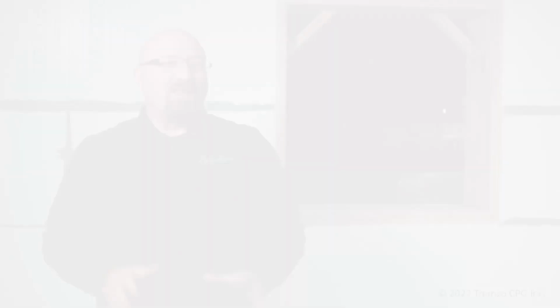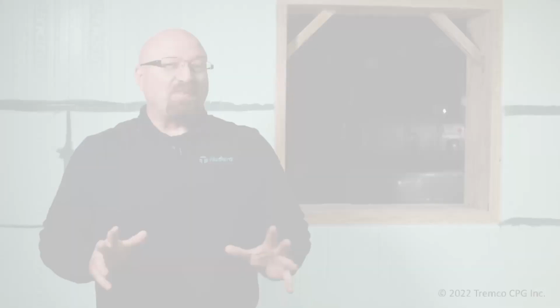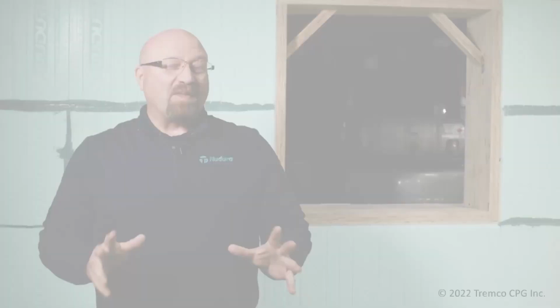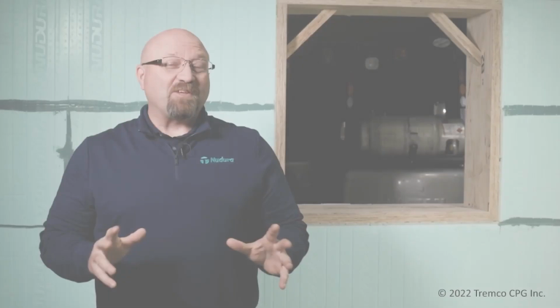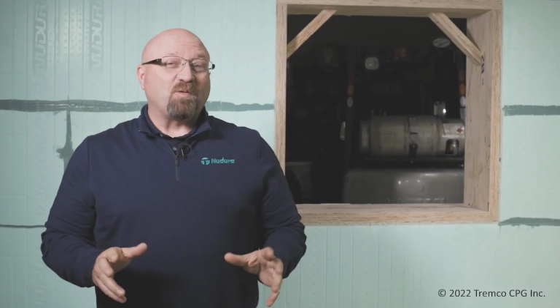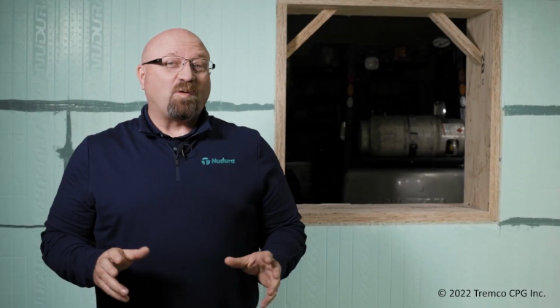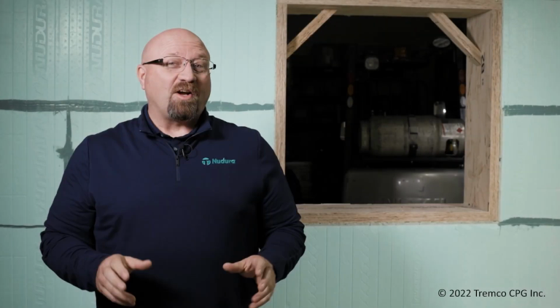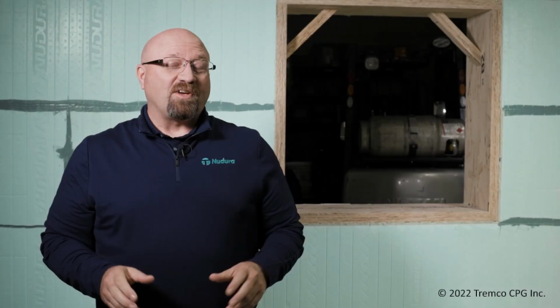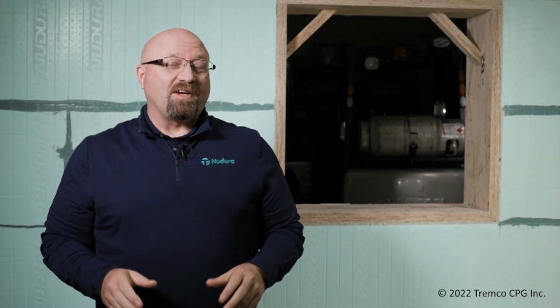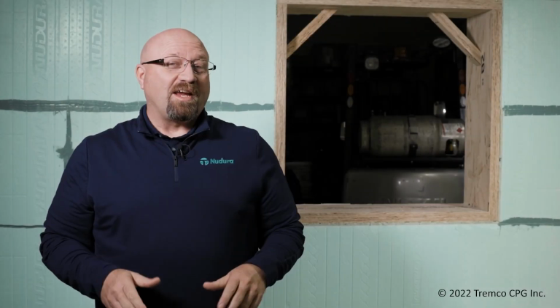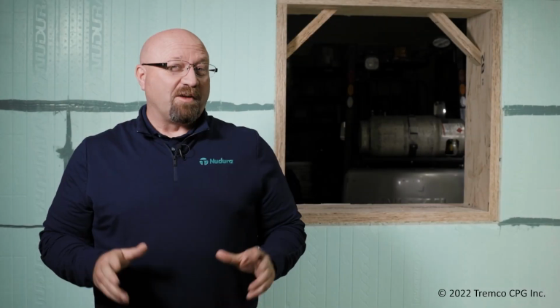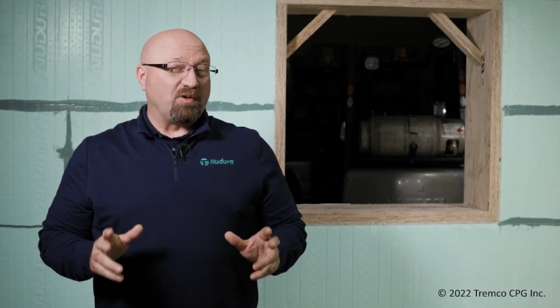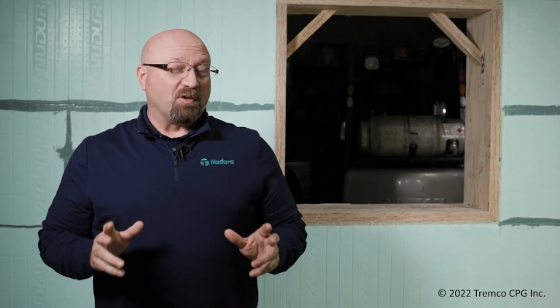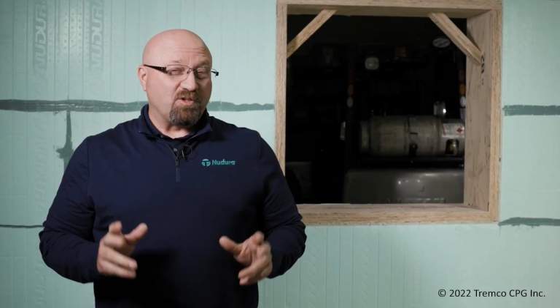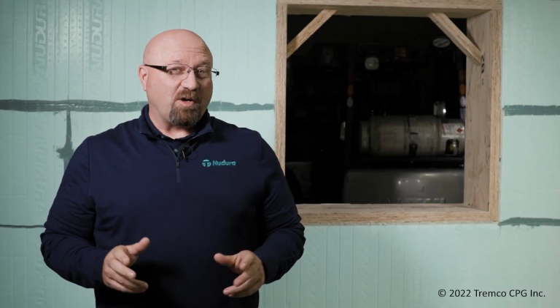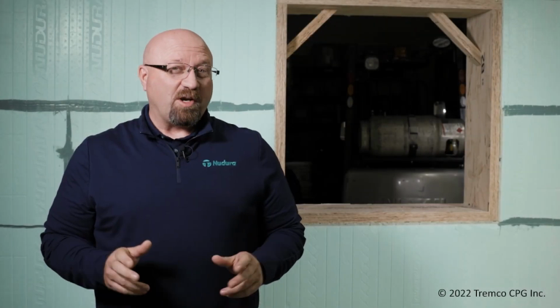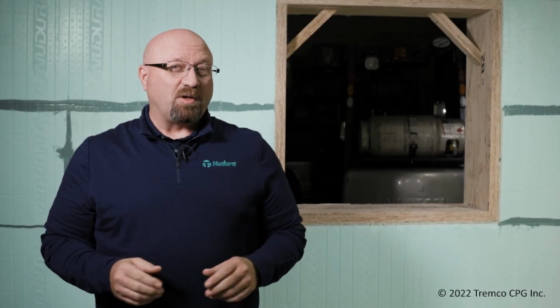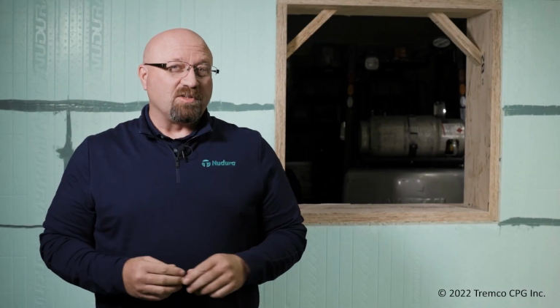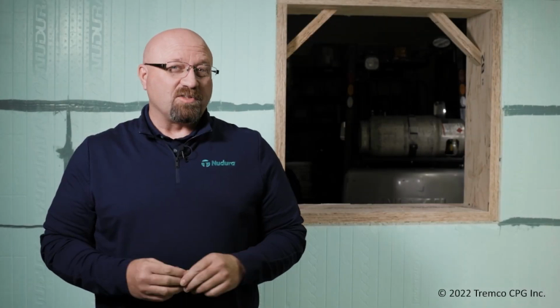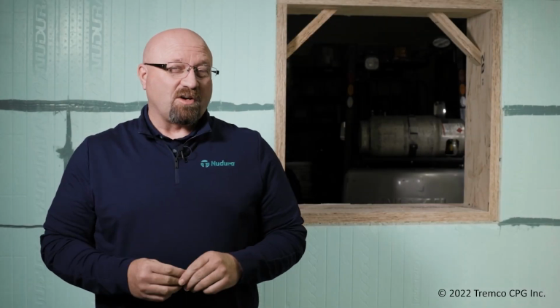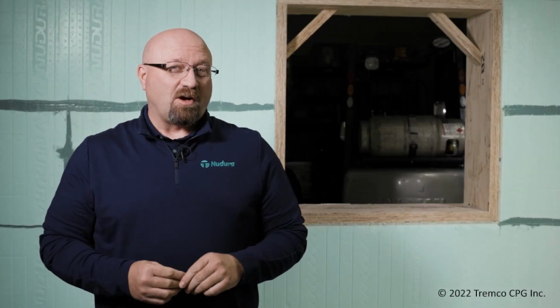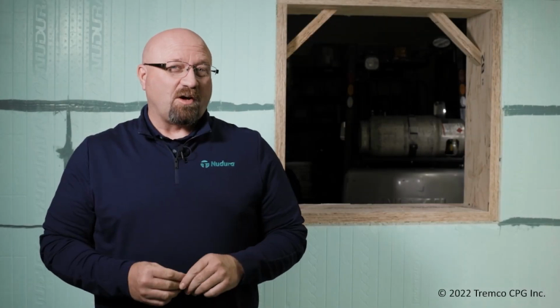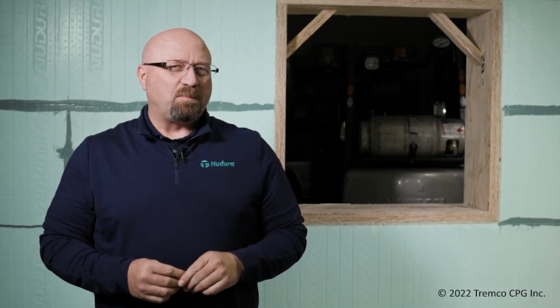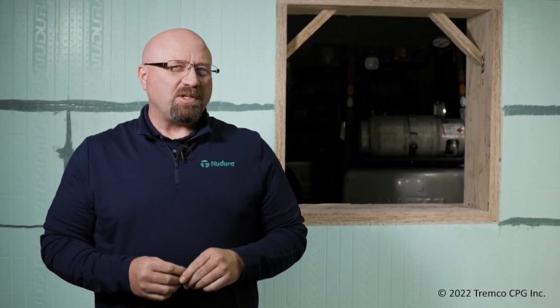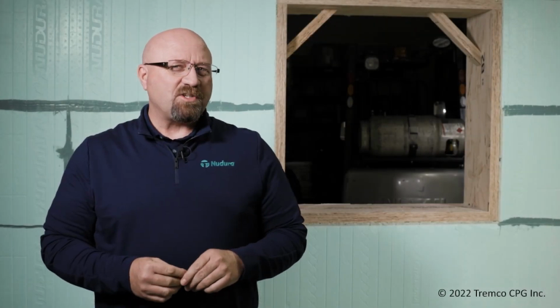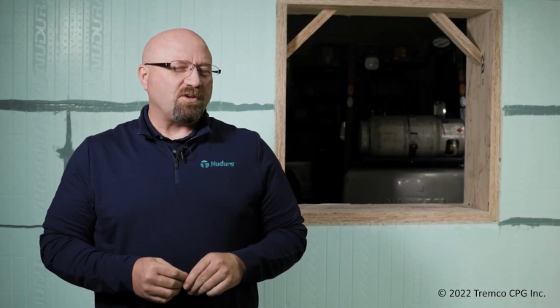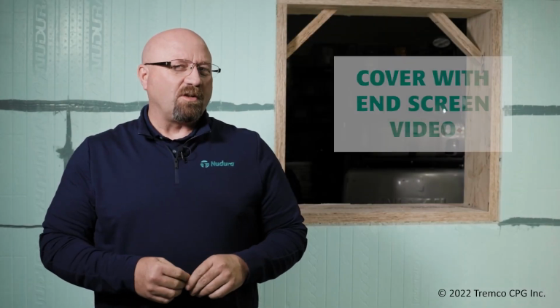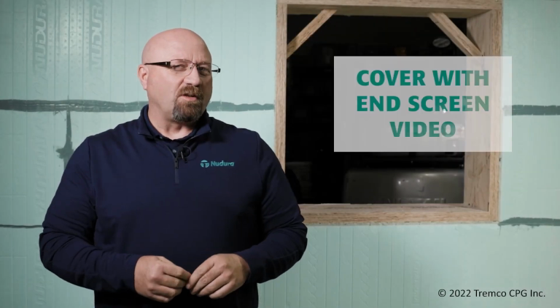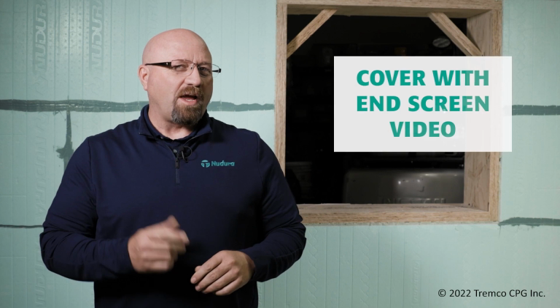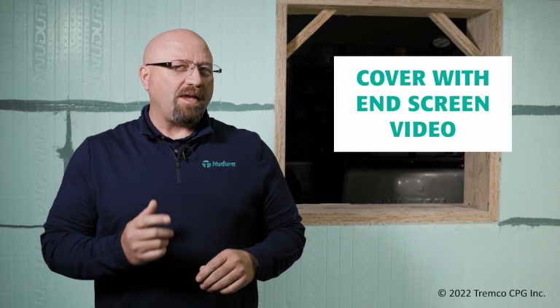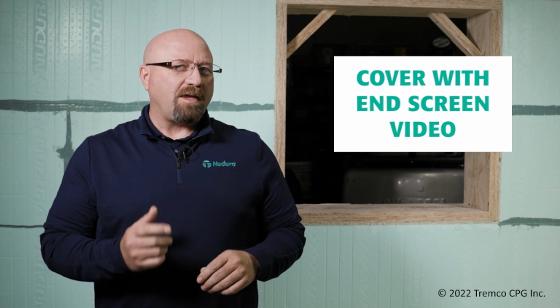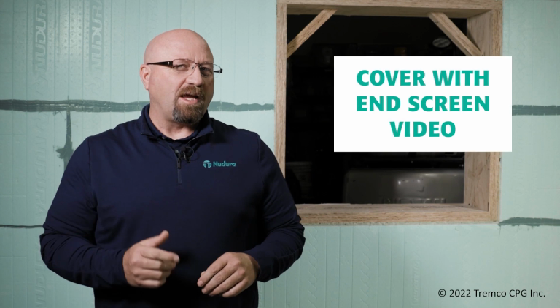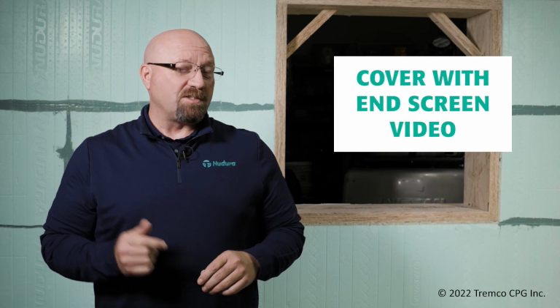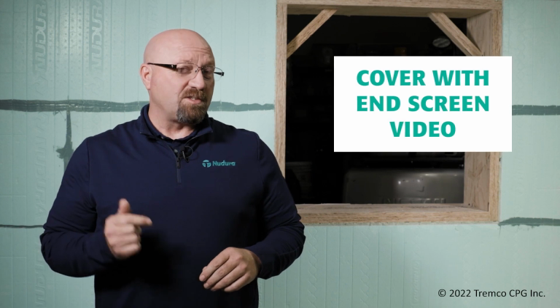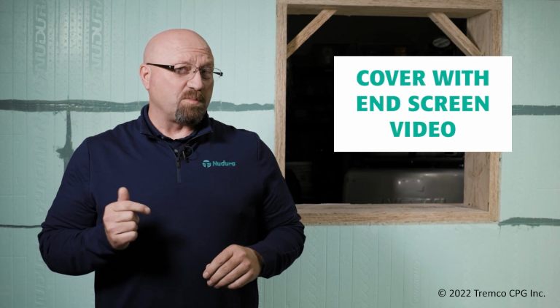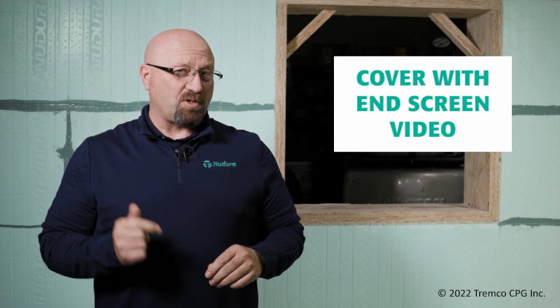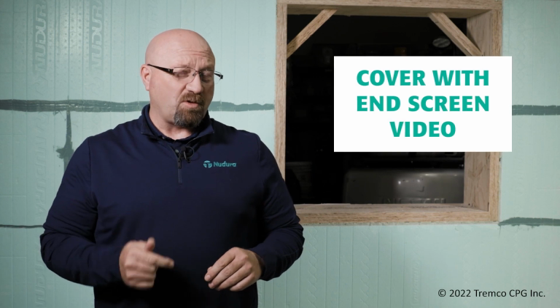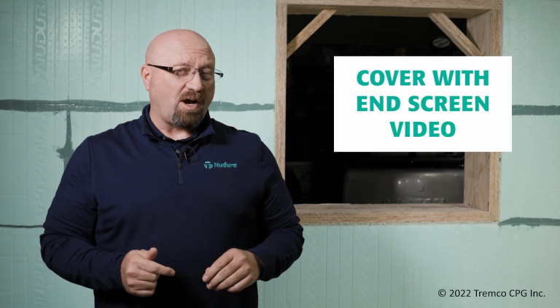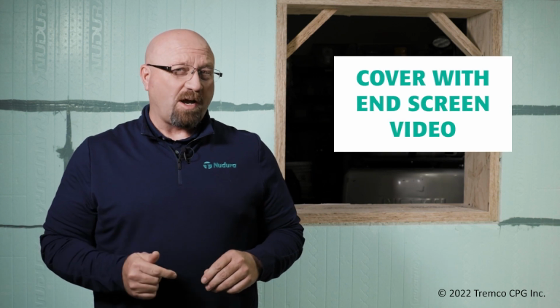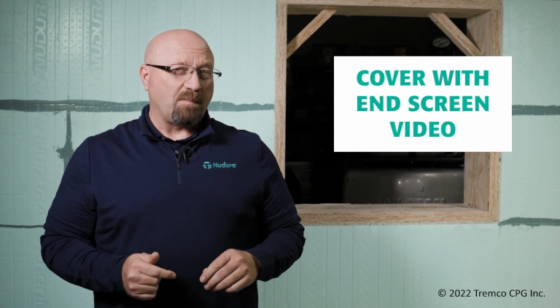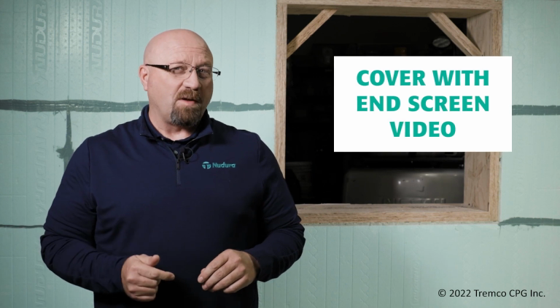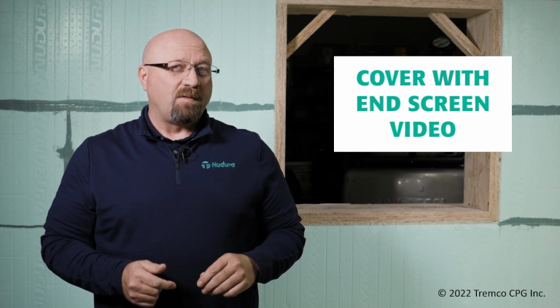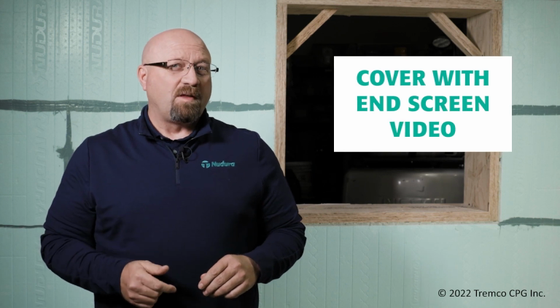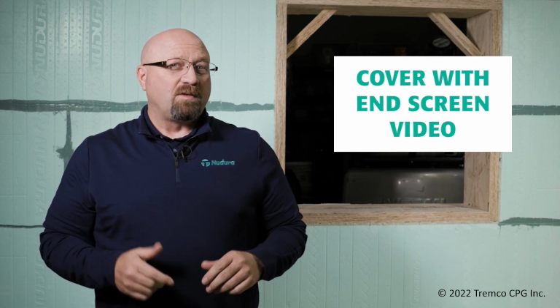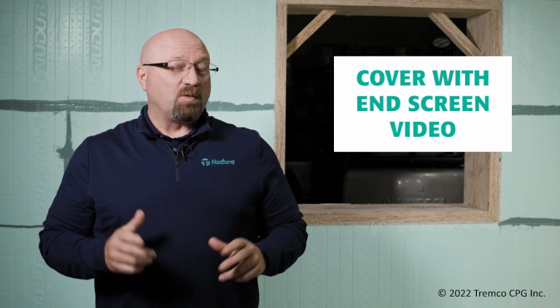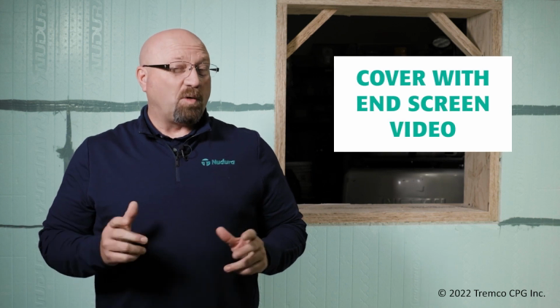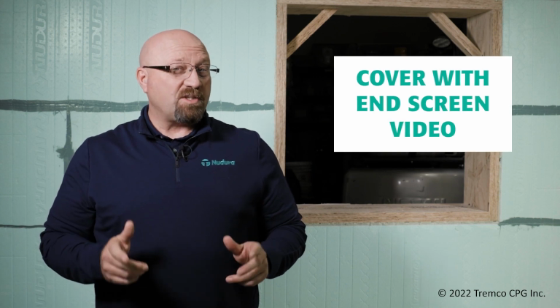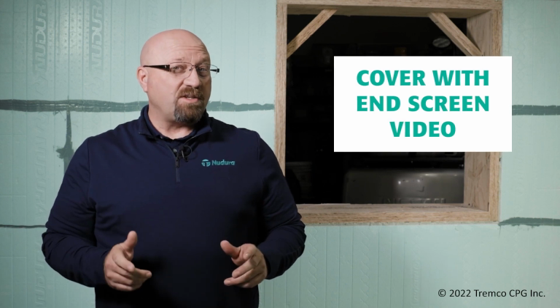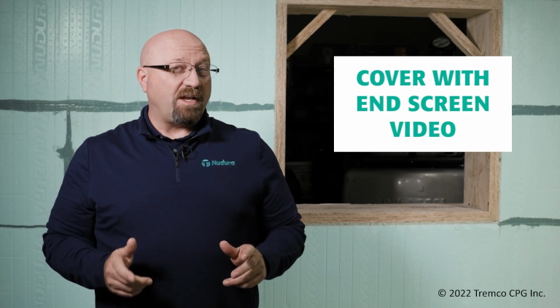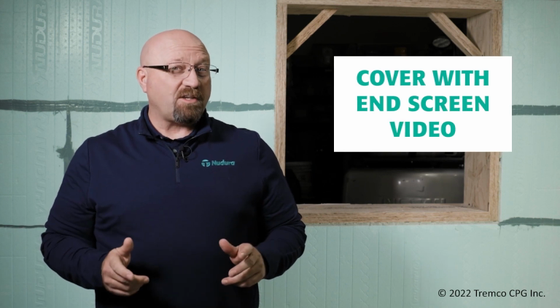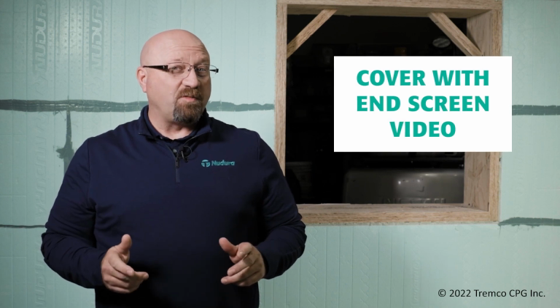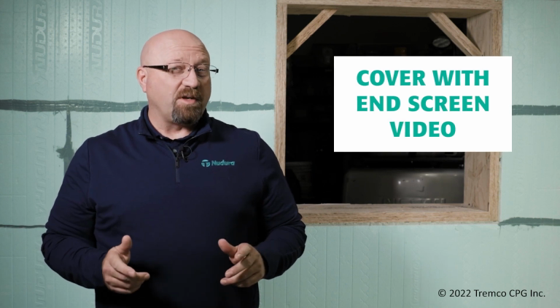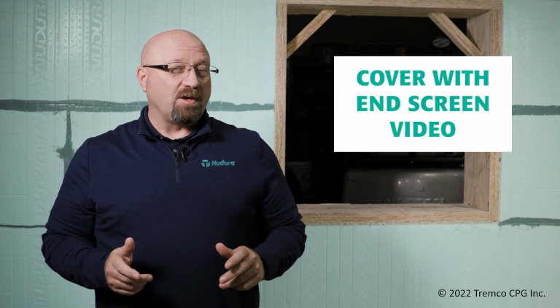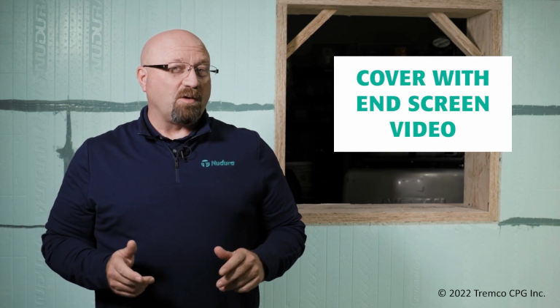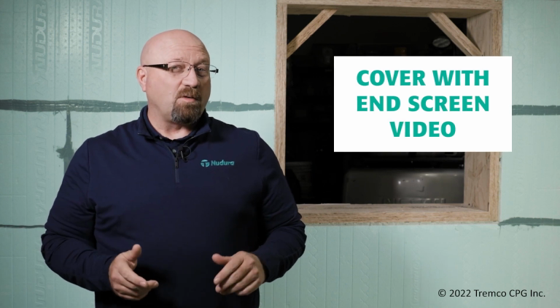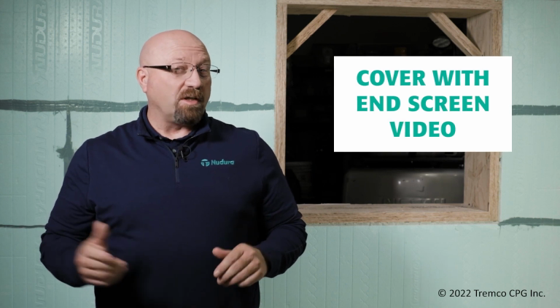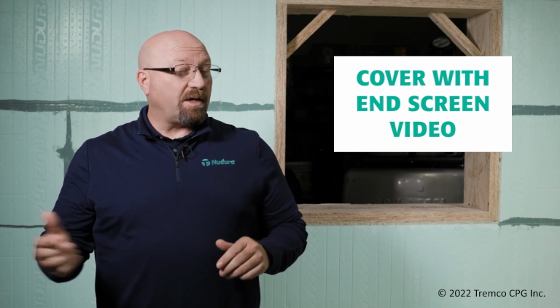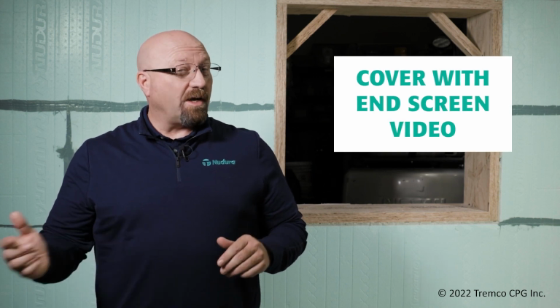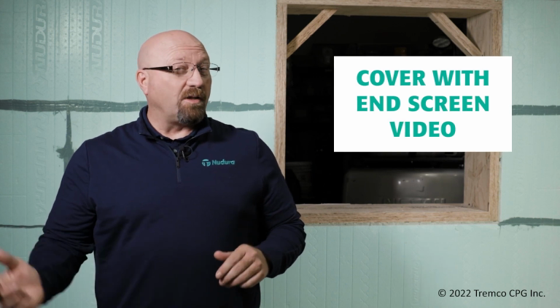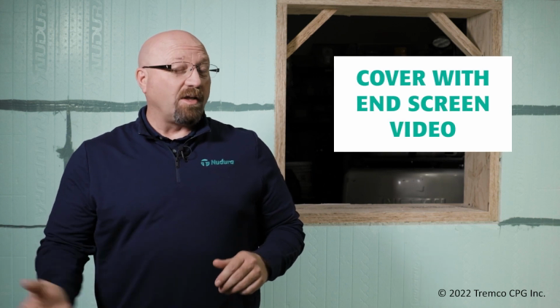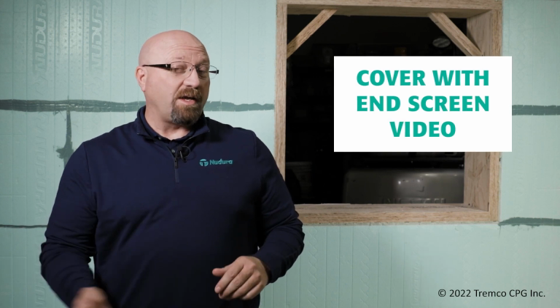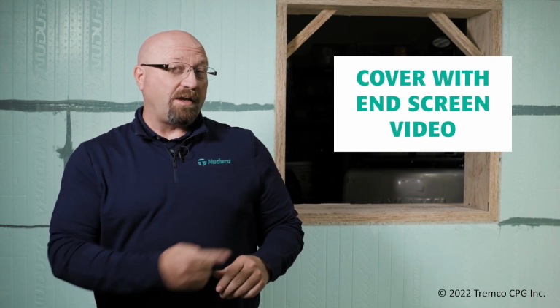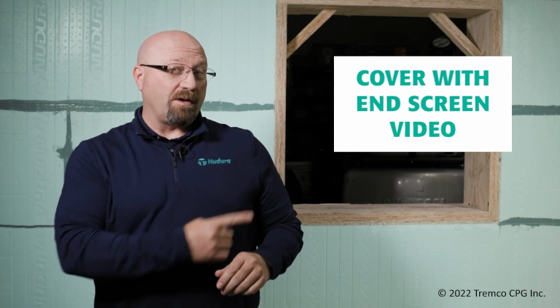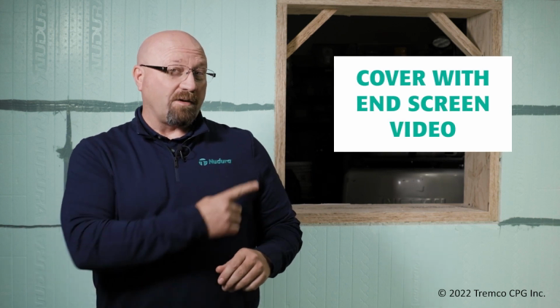Thanks for watching, and if you enjoyed what you saw, be sure to like and subscribe. To watch the next video, click on the link here.